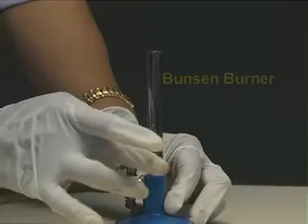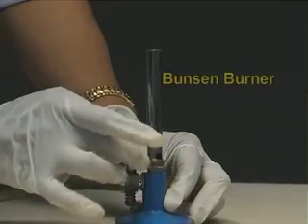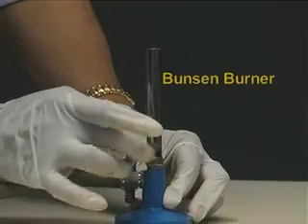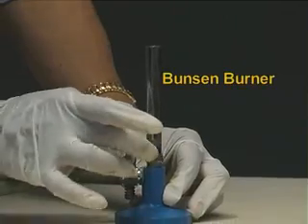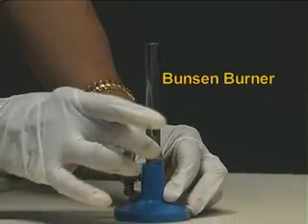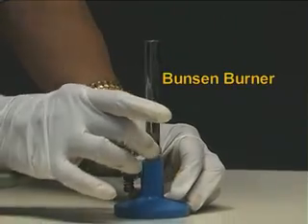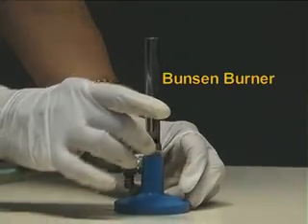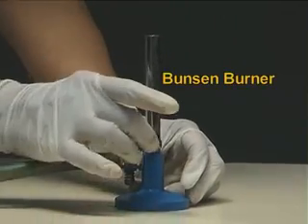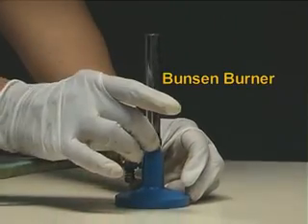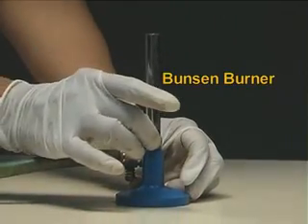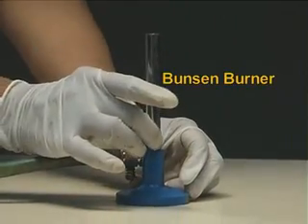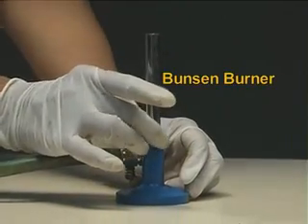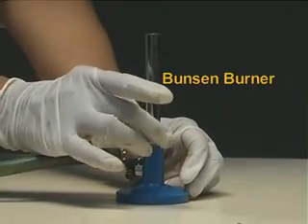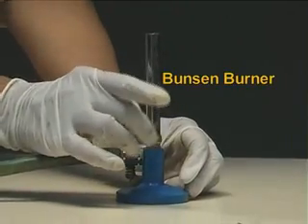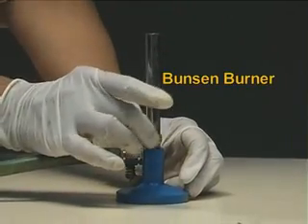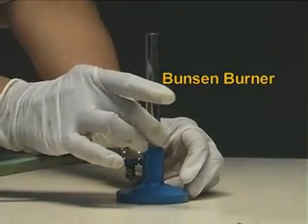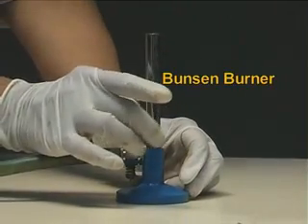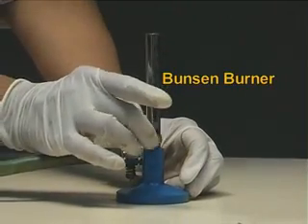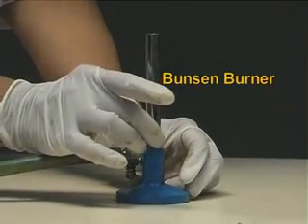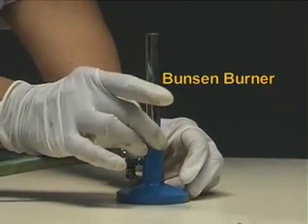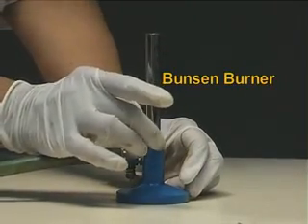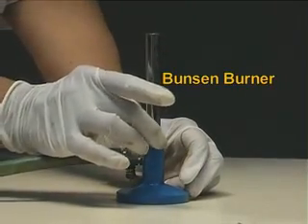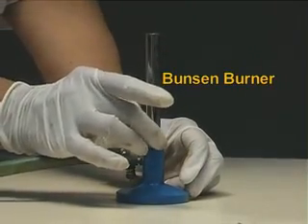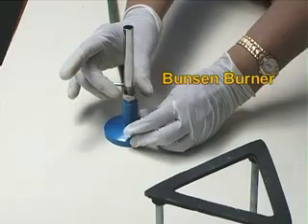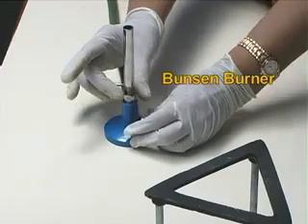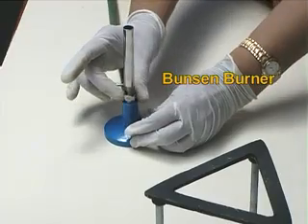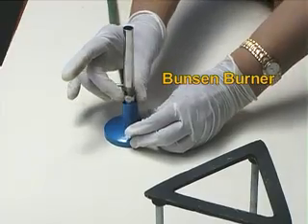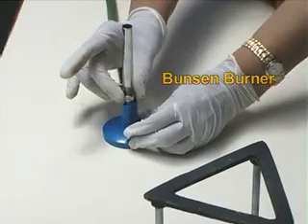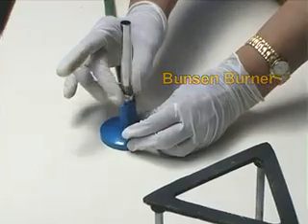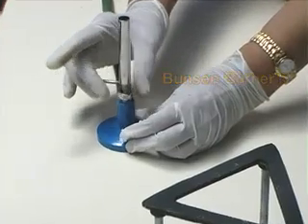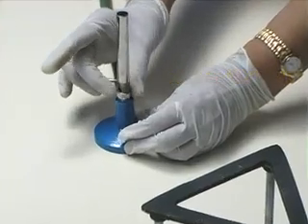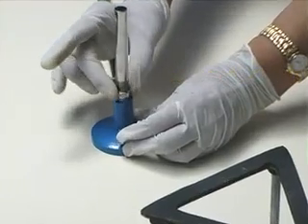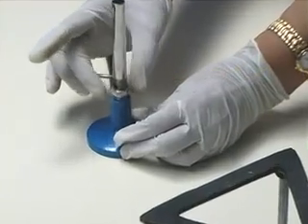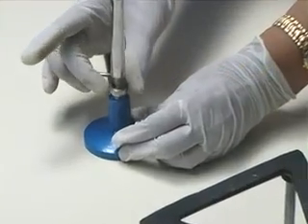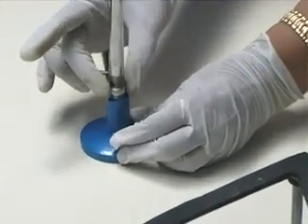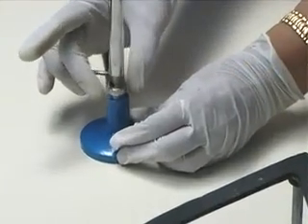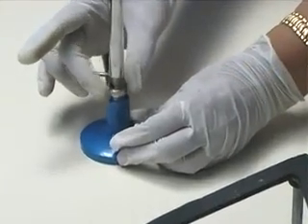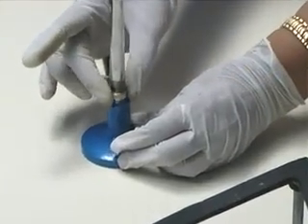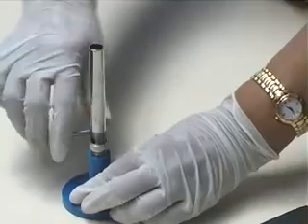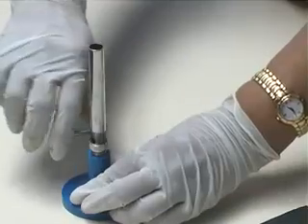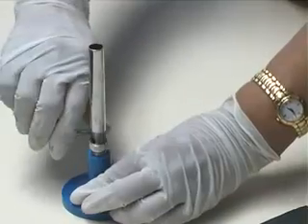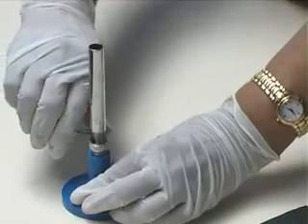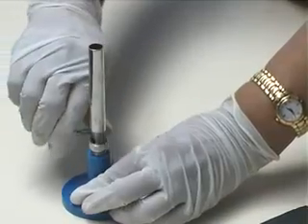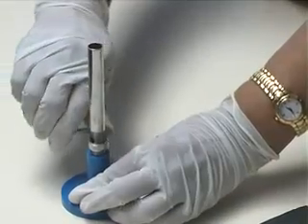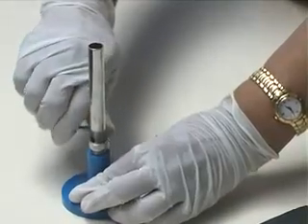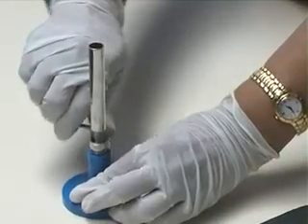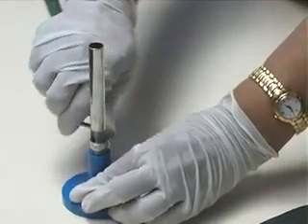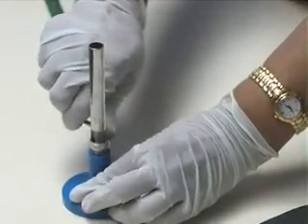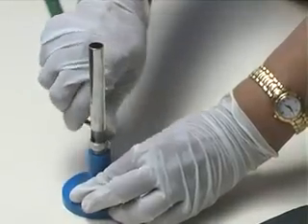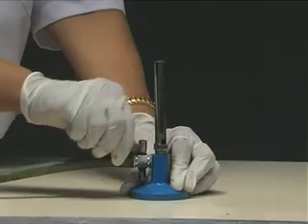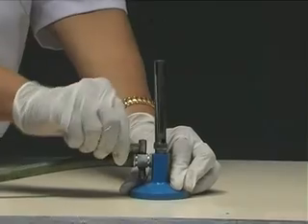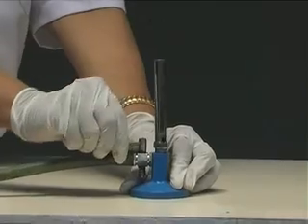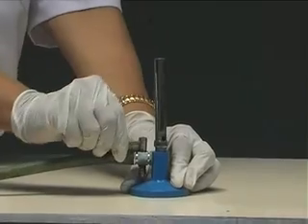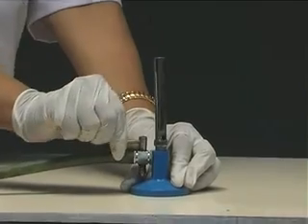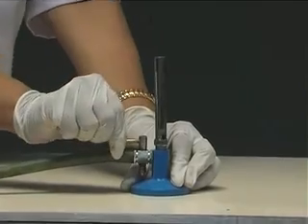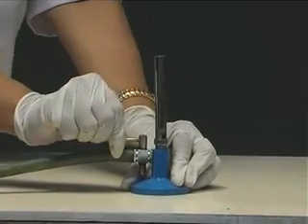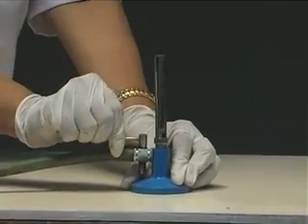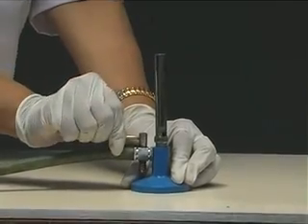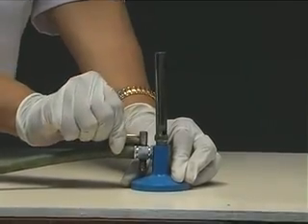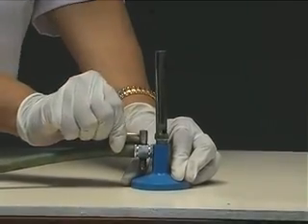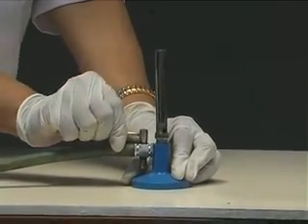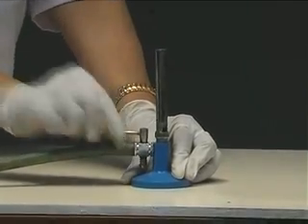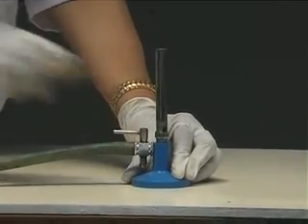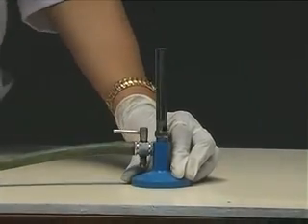The Bunsen burner is used to heat substances using a flame. Turn on the gas supply and light the flame.